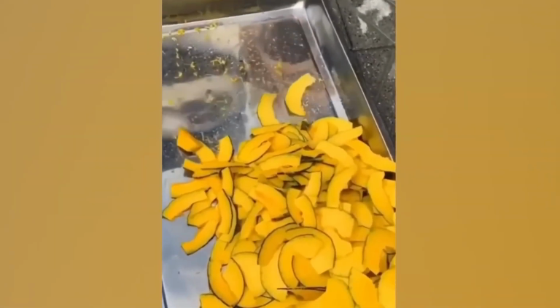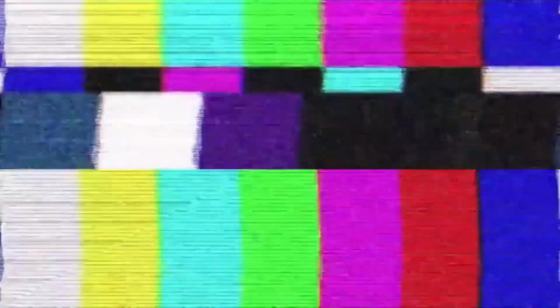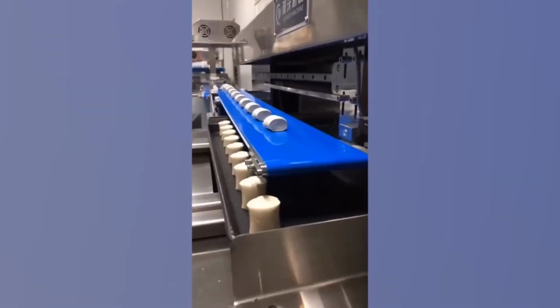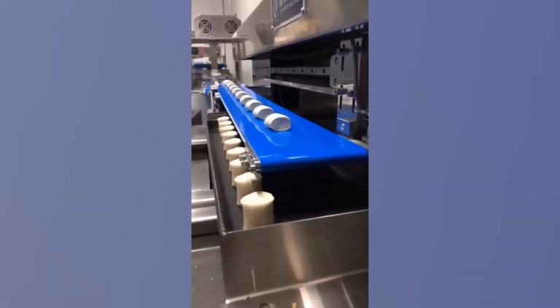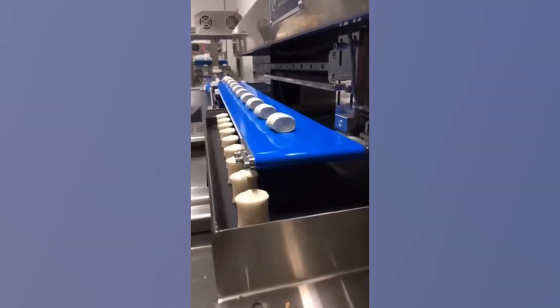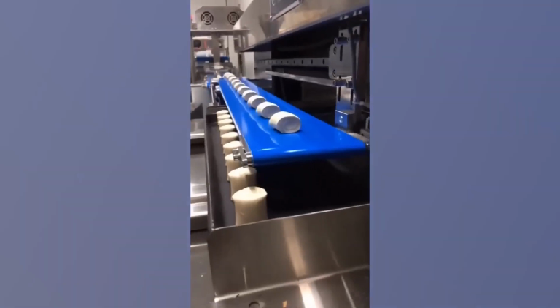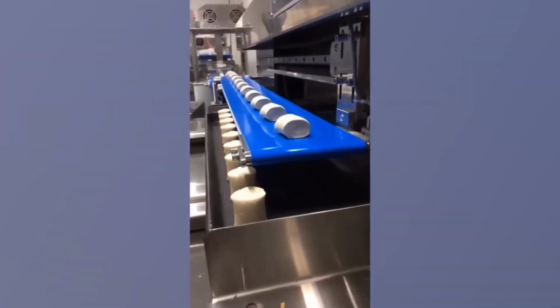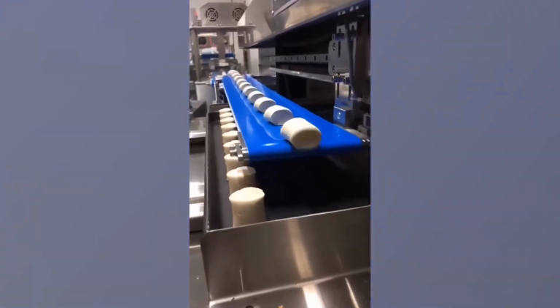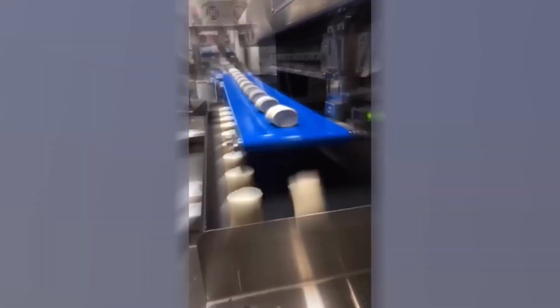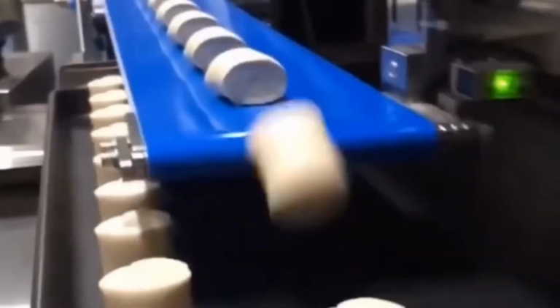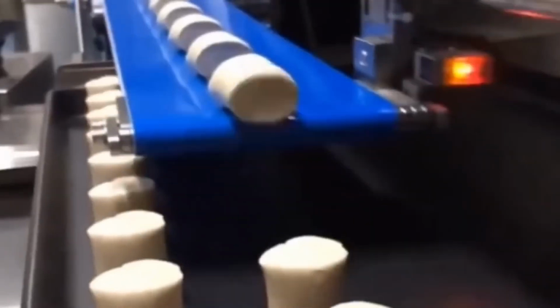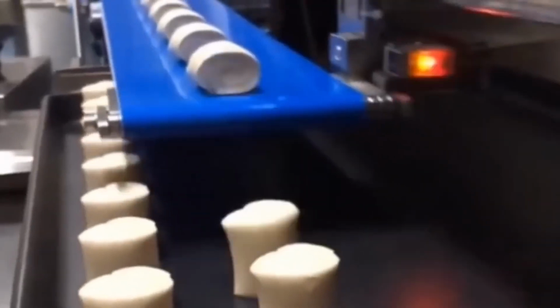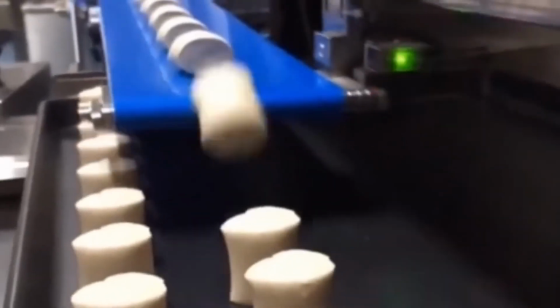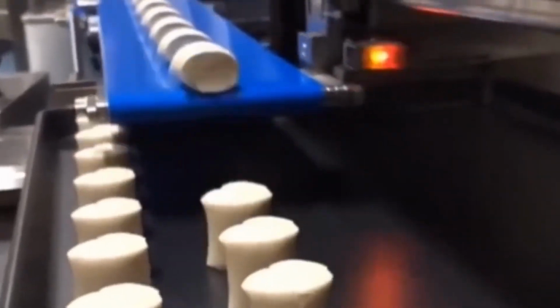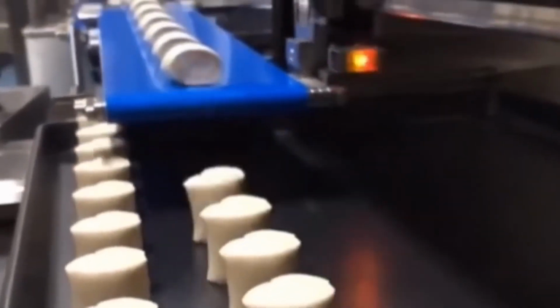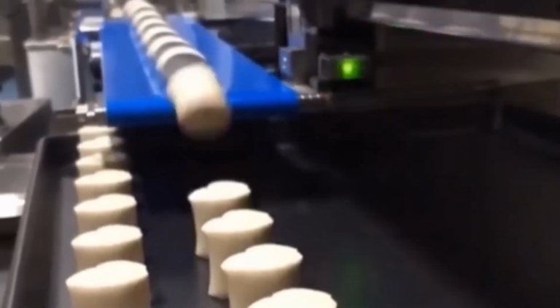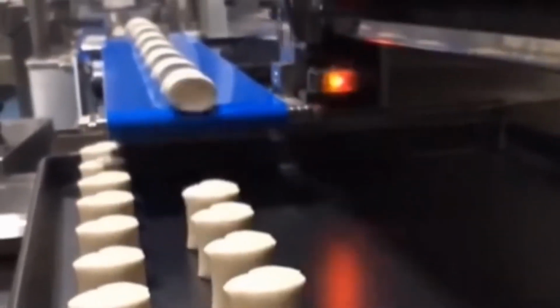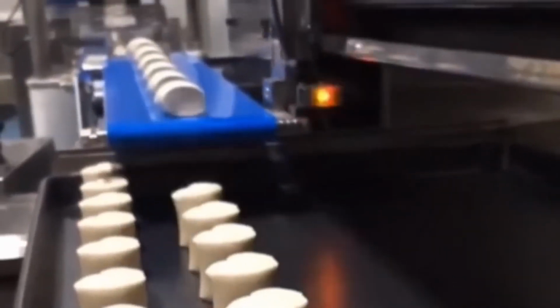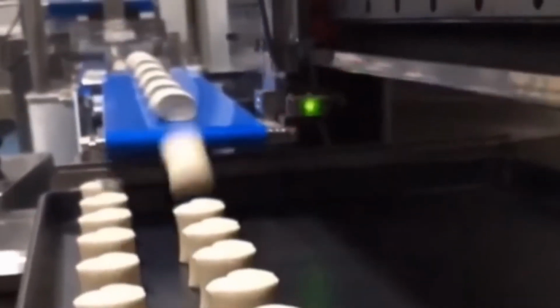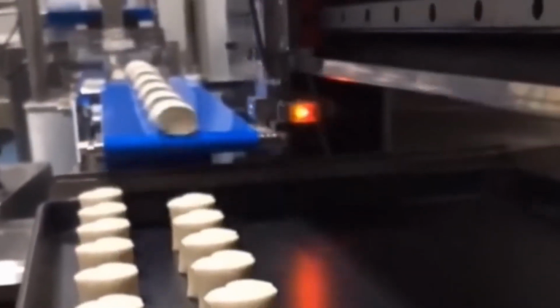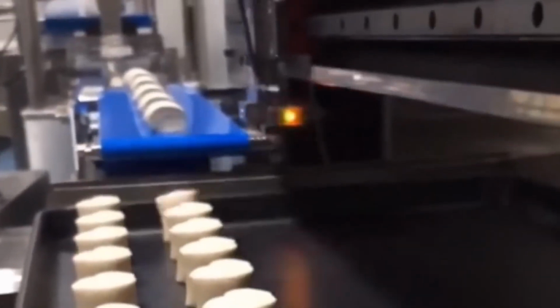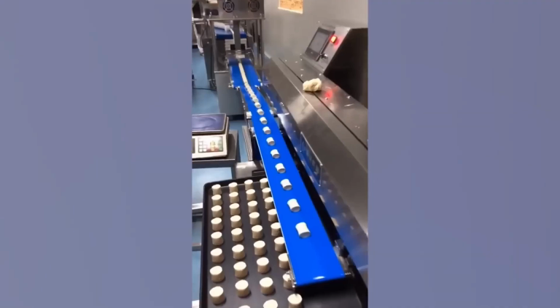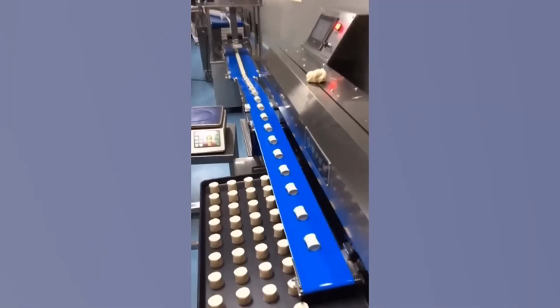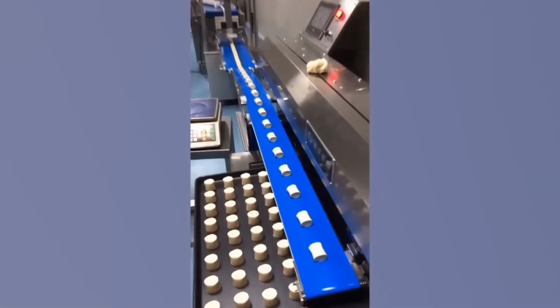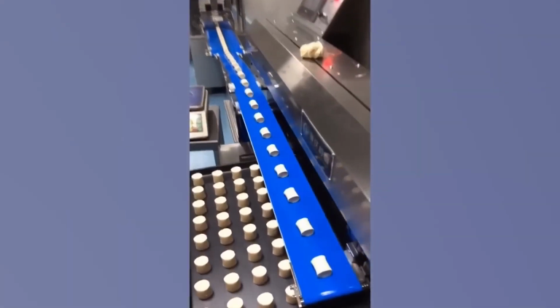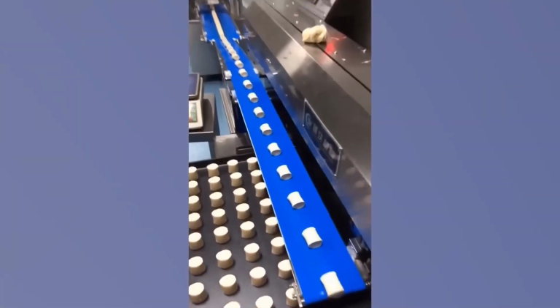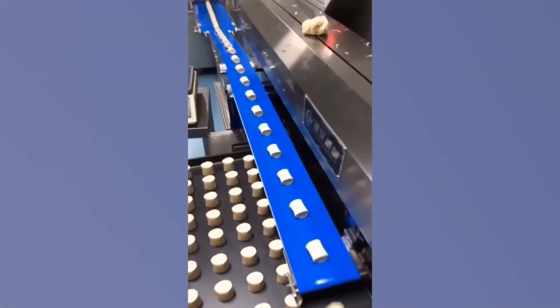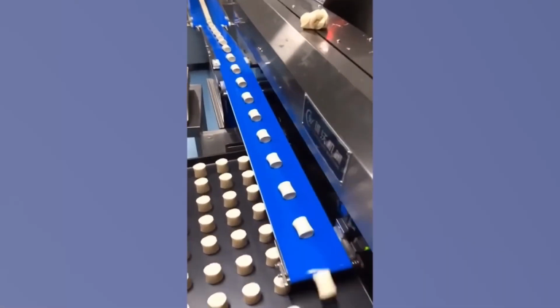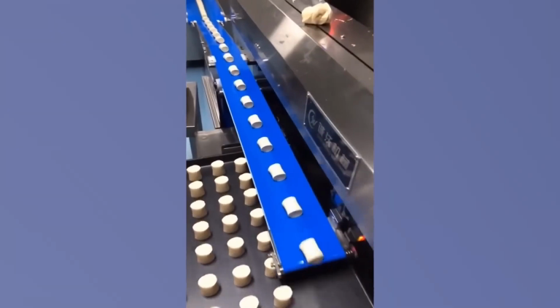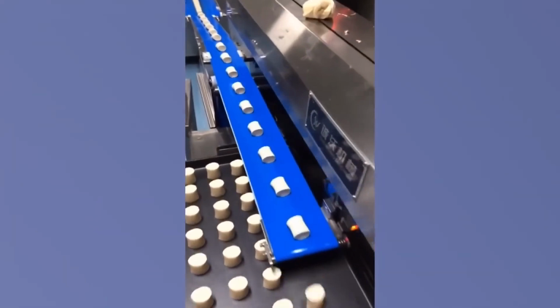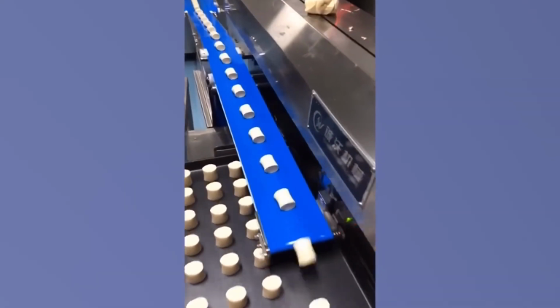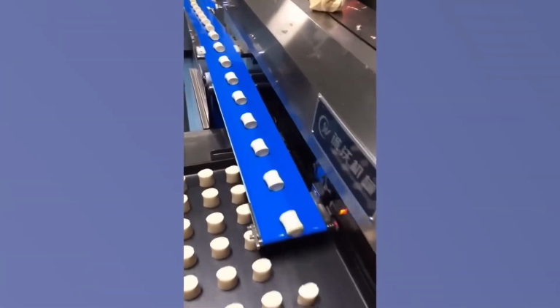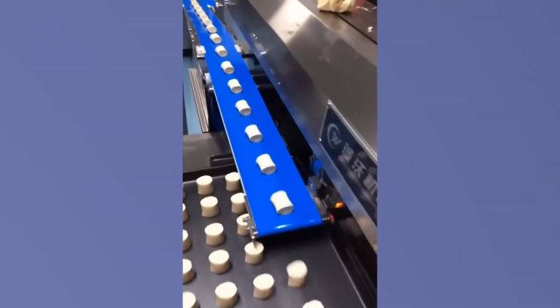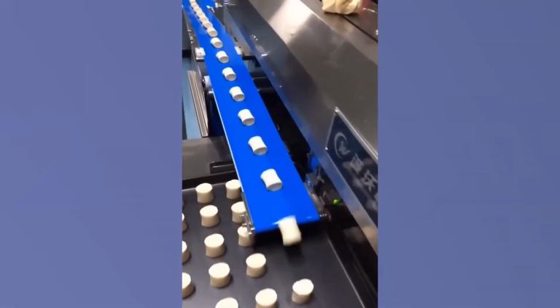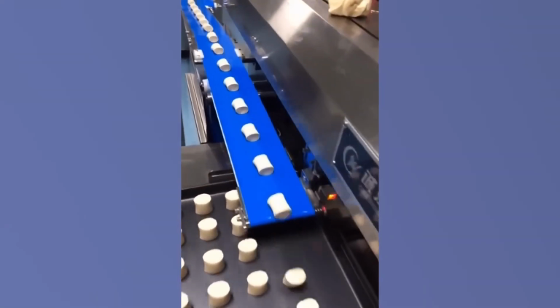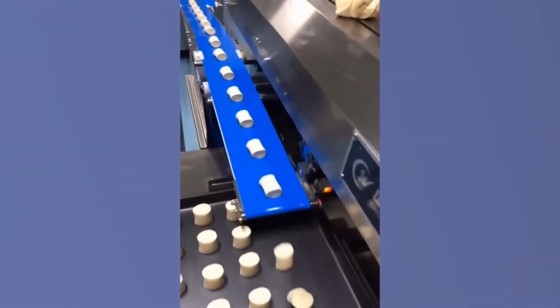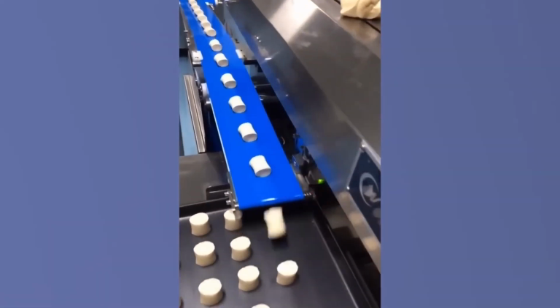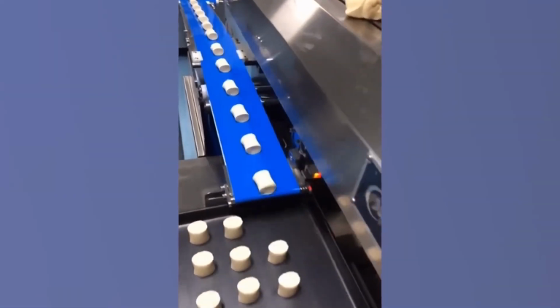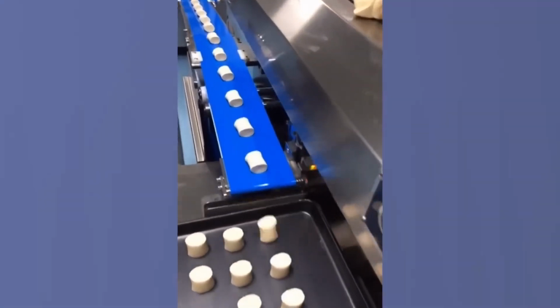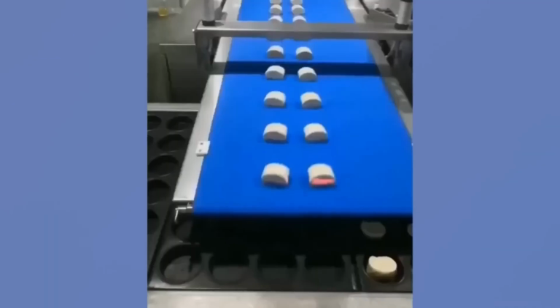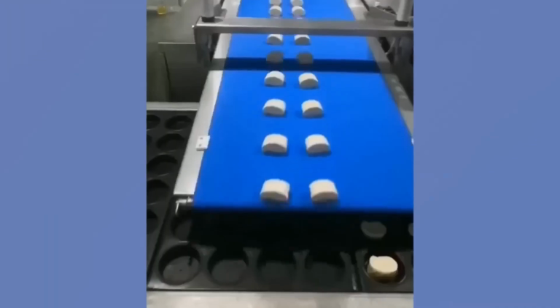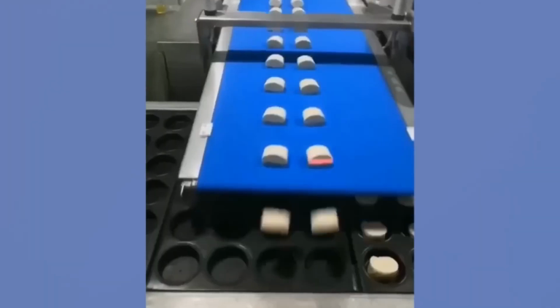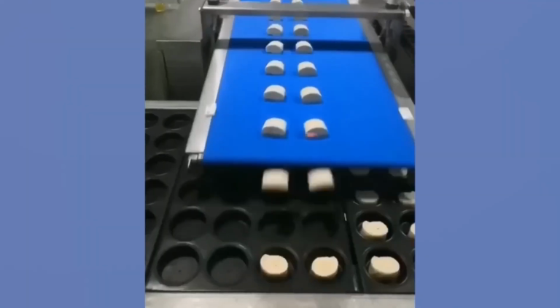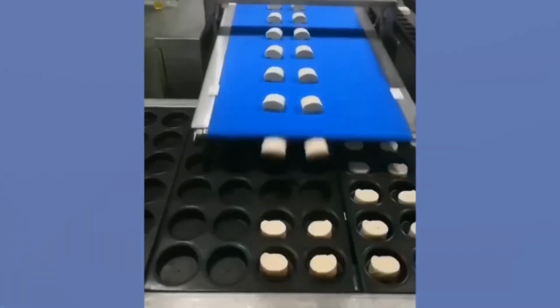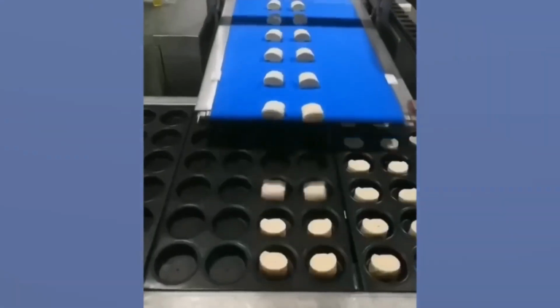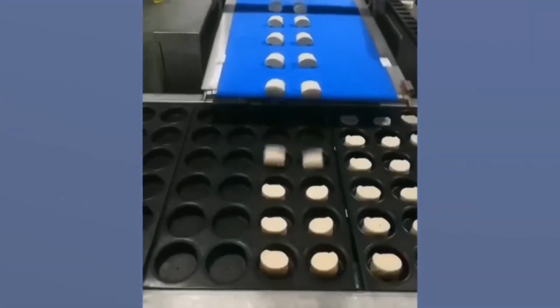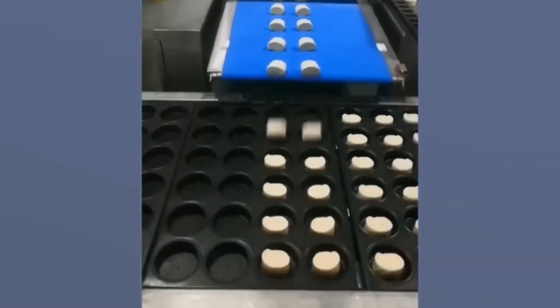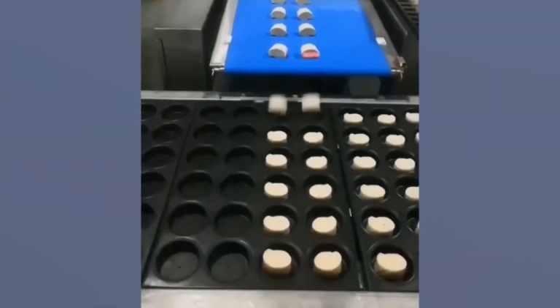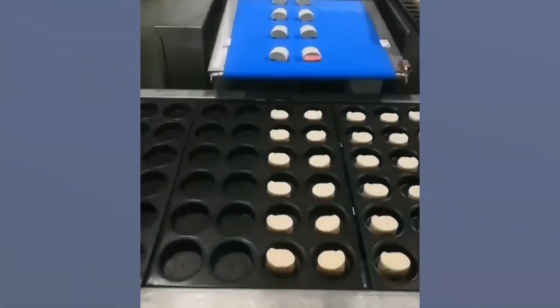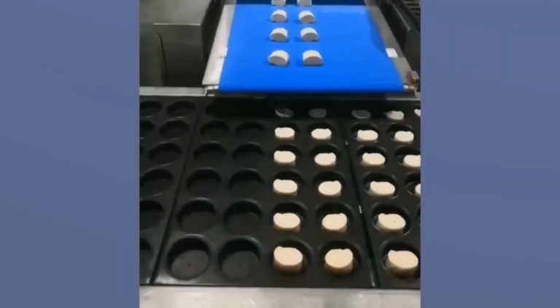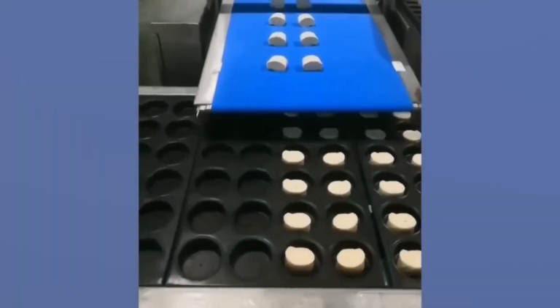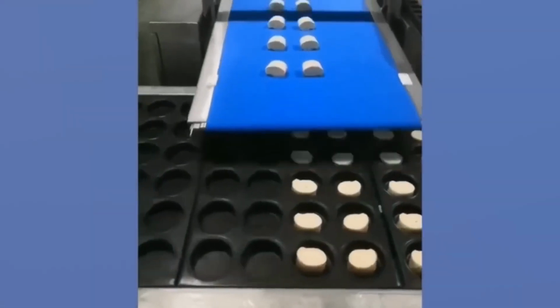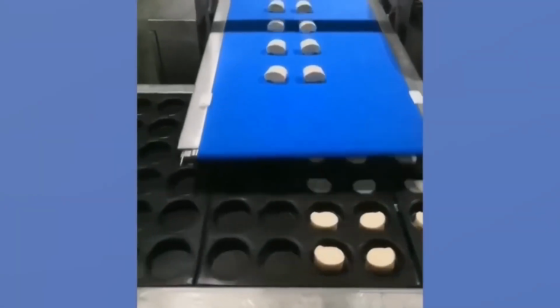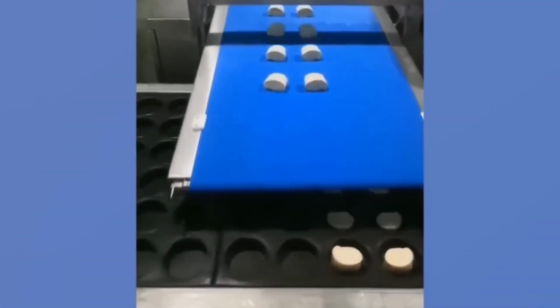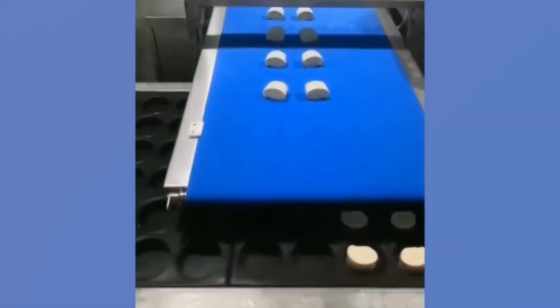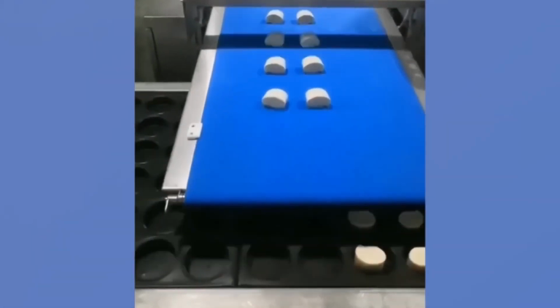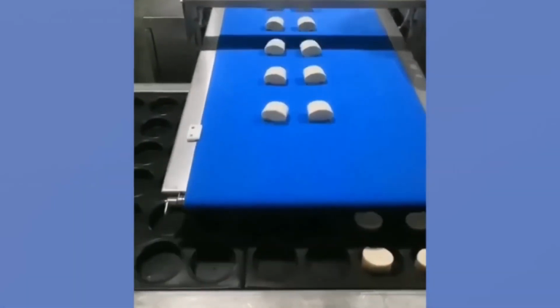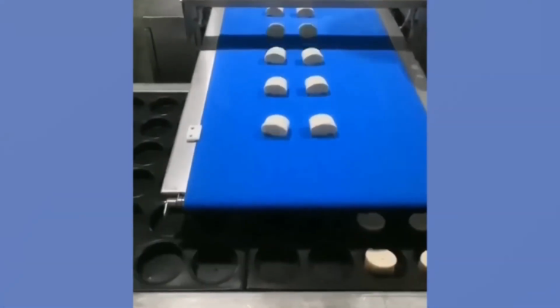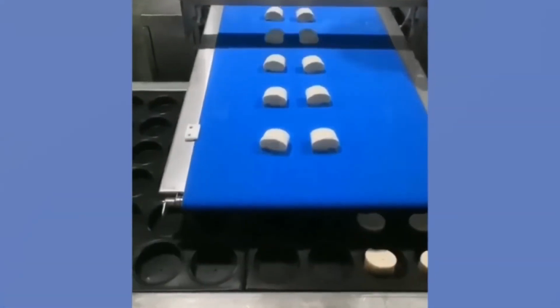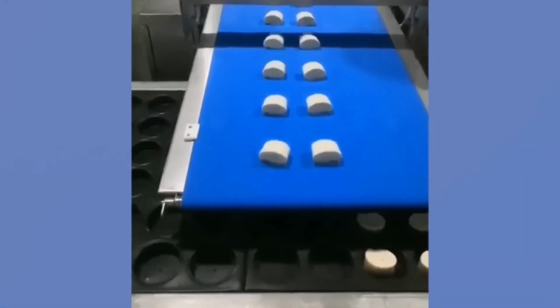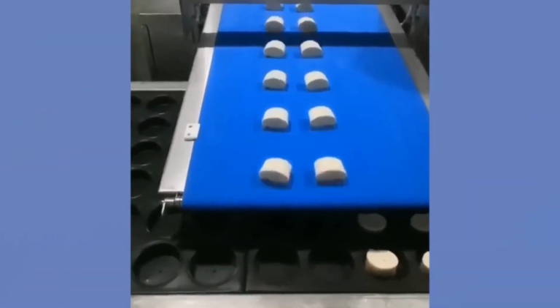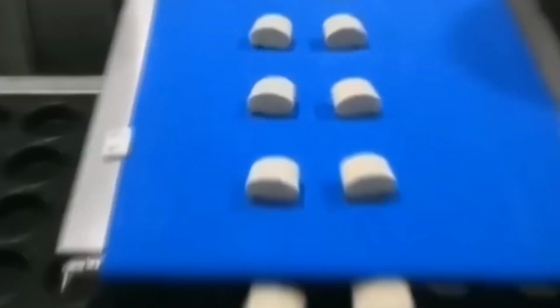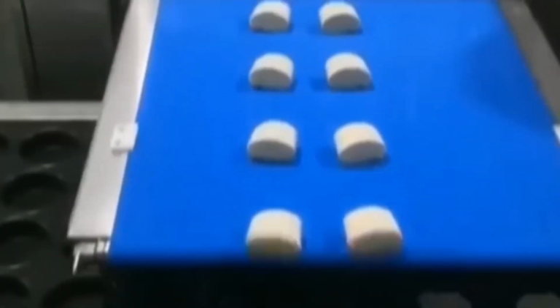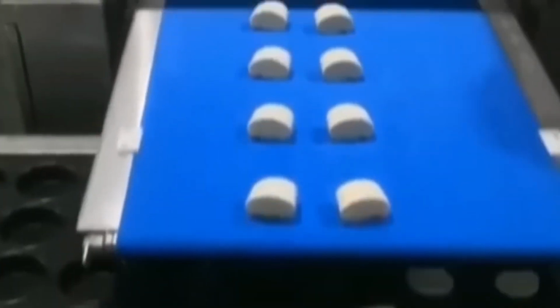In this factory, hundreds of perfect portions of puff pastry dough are produced every minute. They even use lasers to track the dough along the conveyor belt.